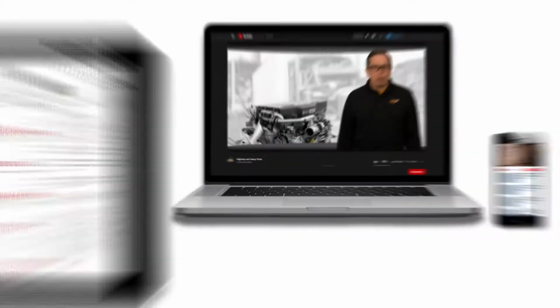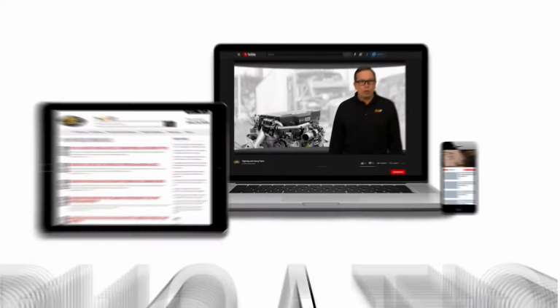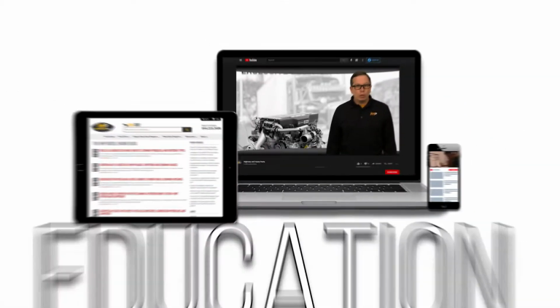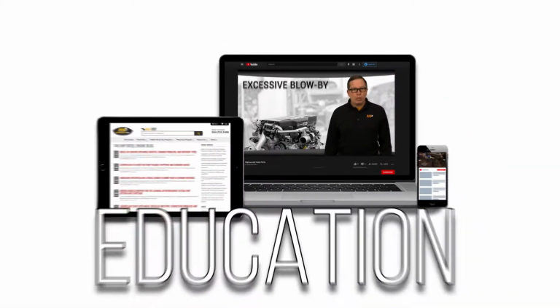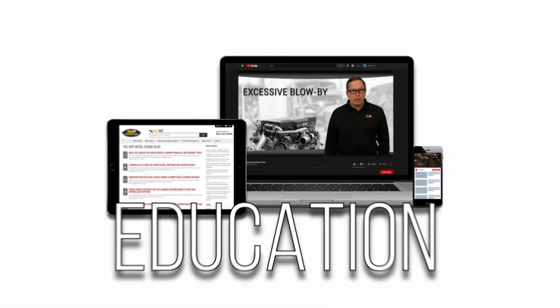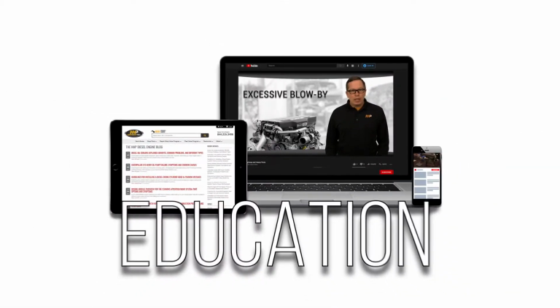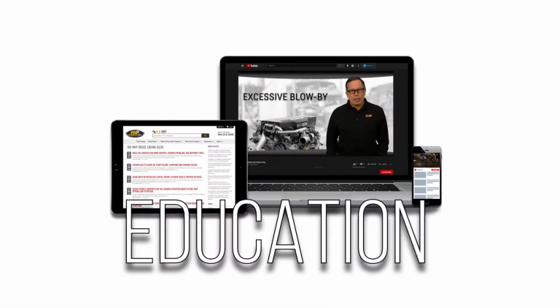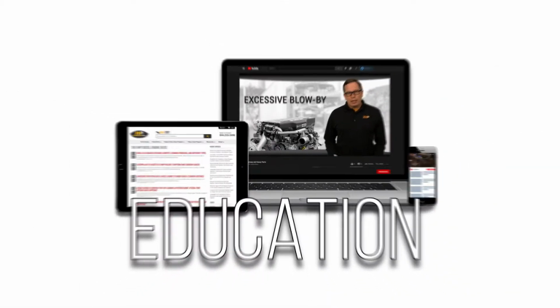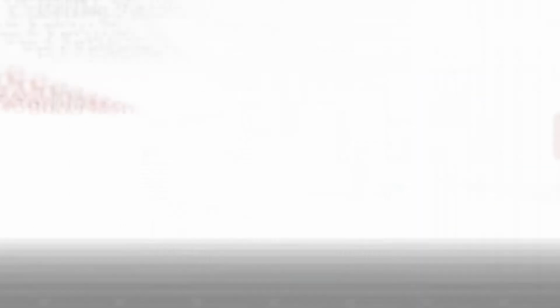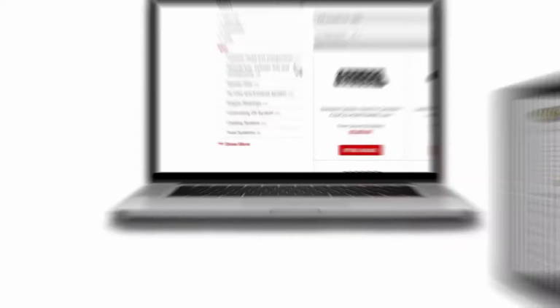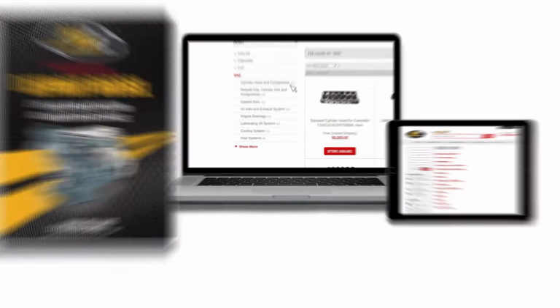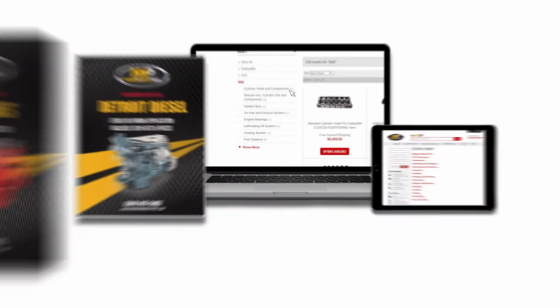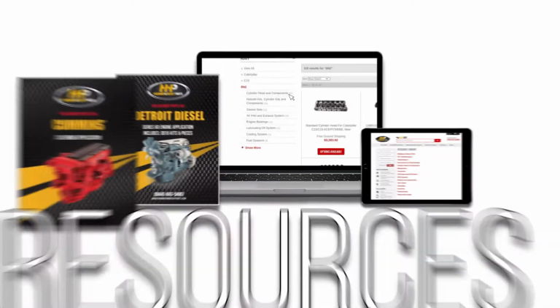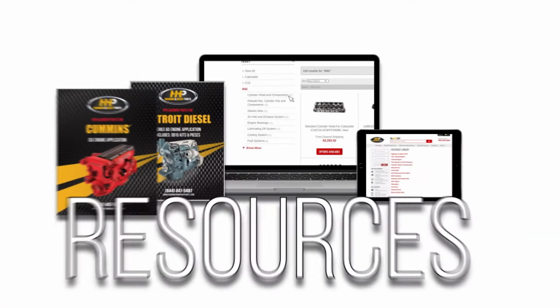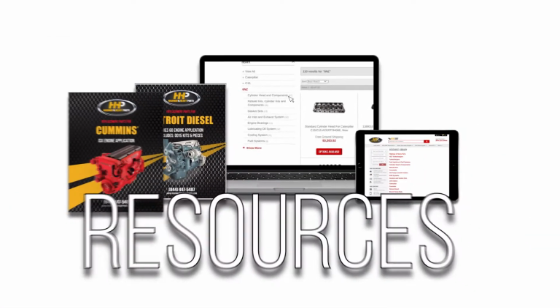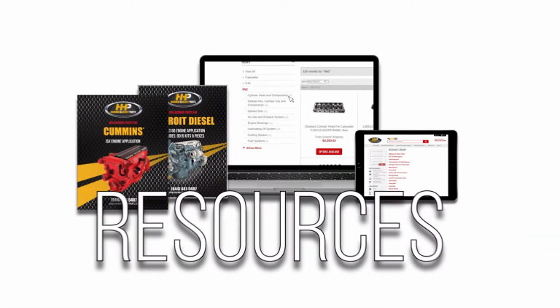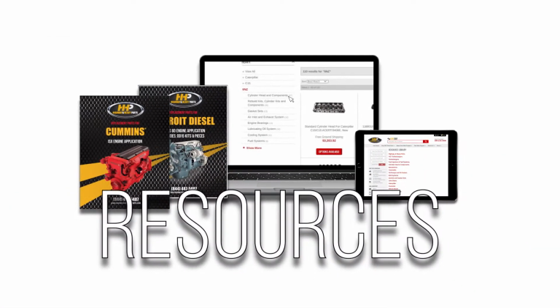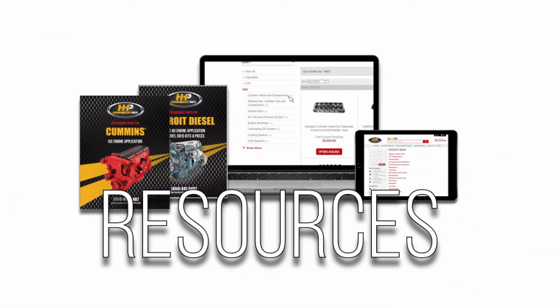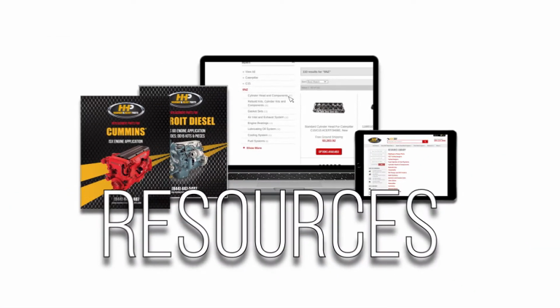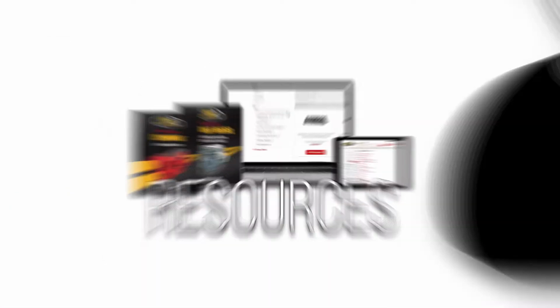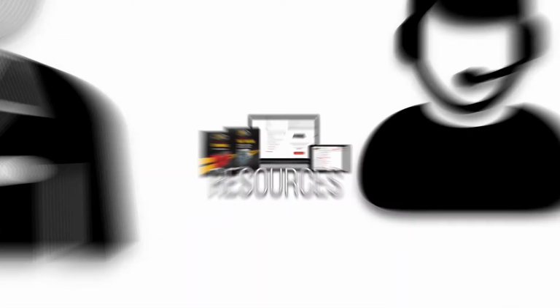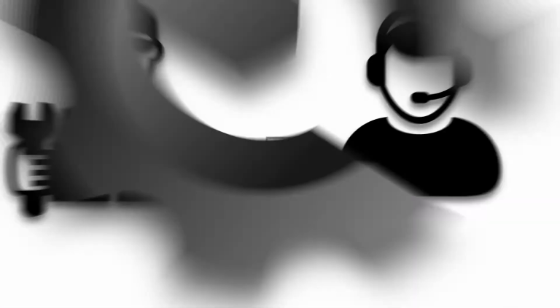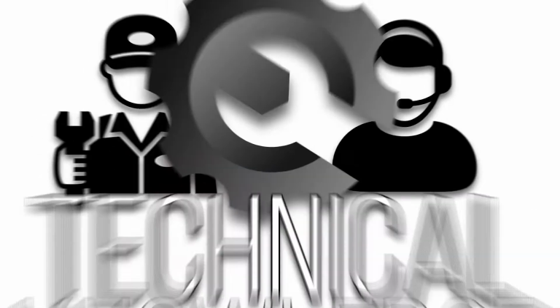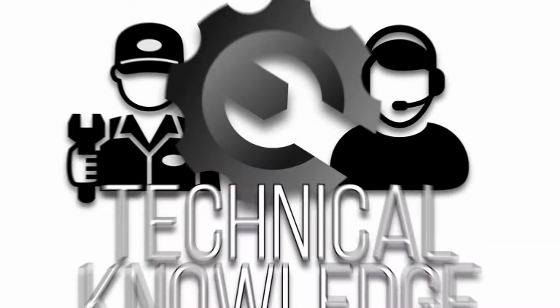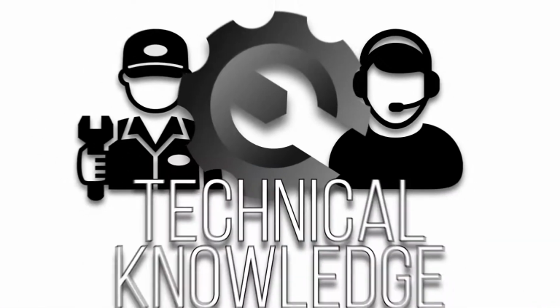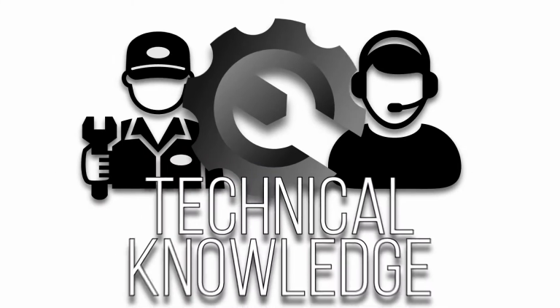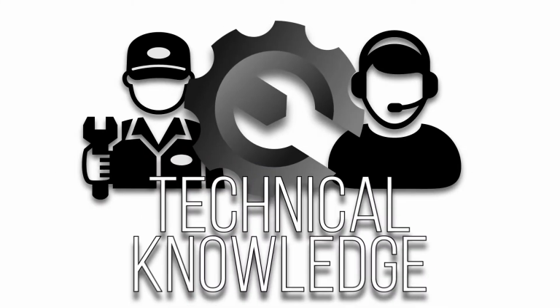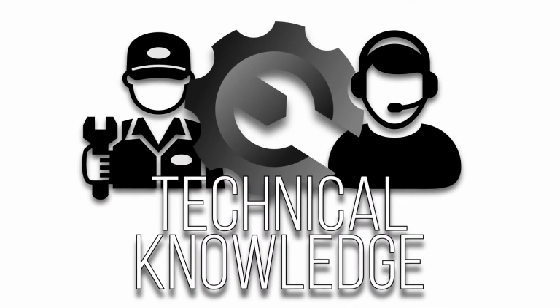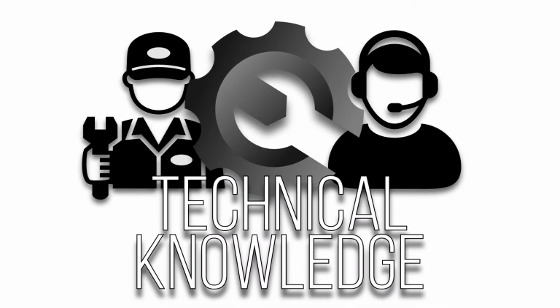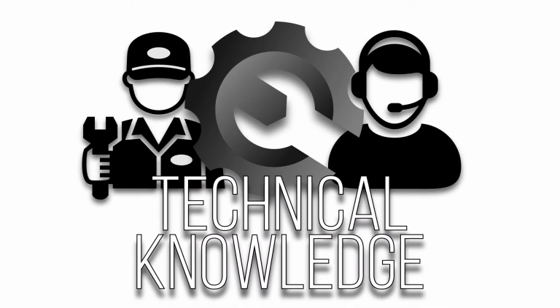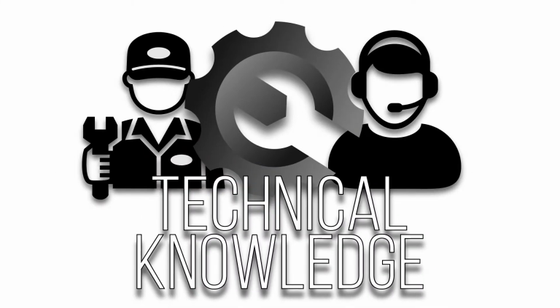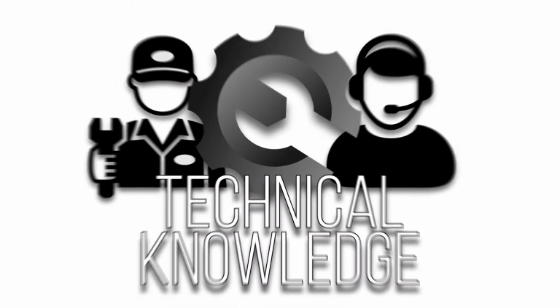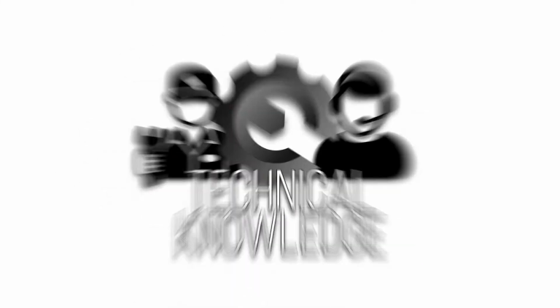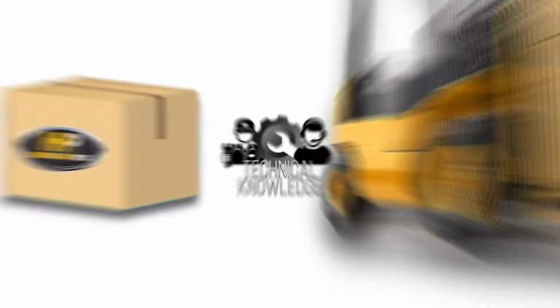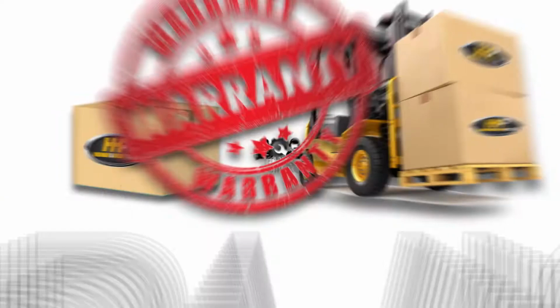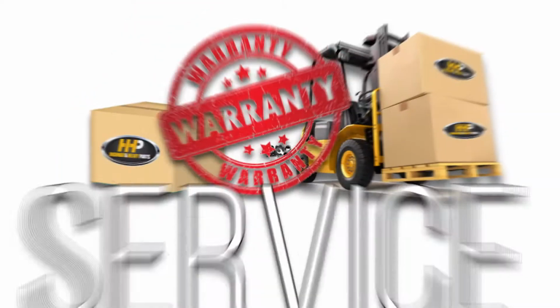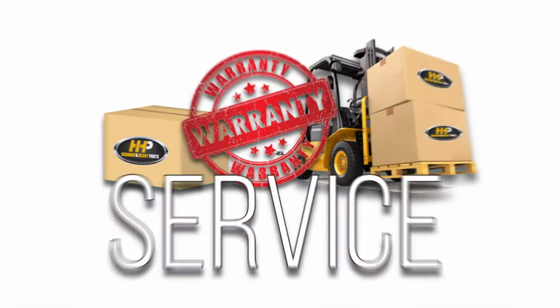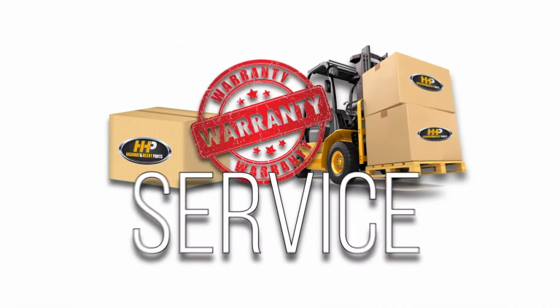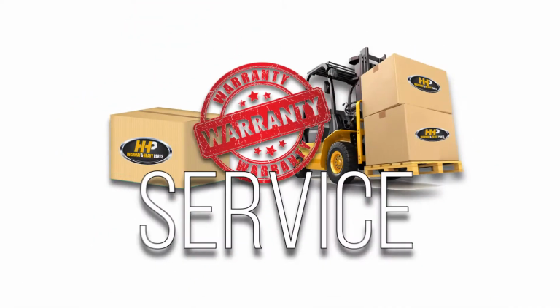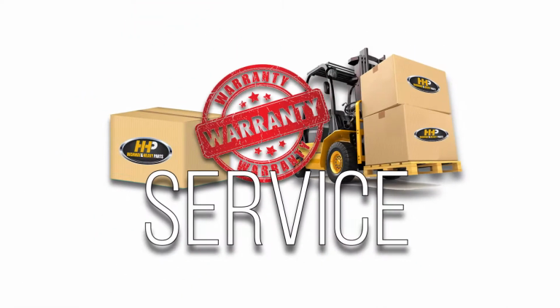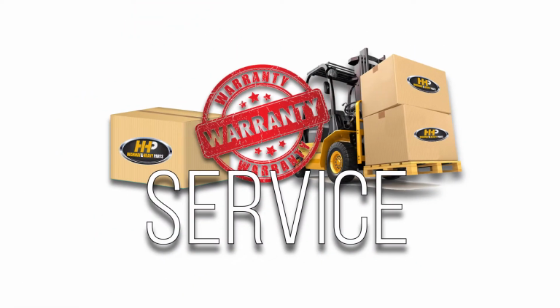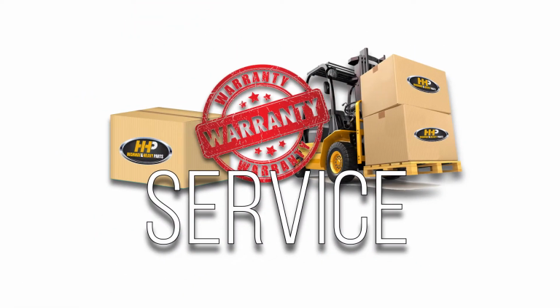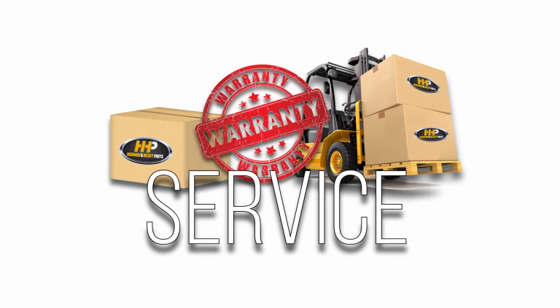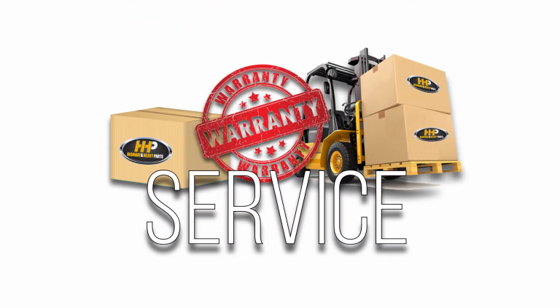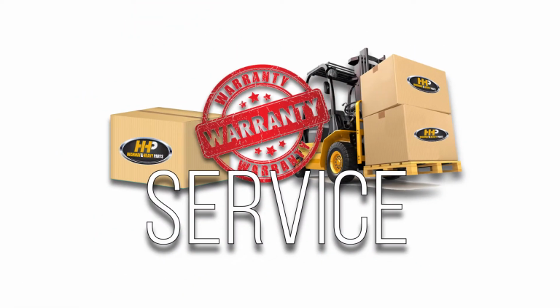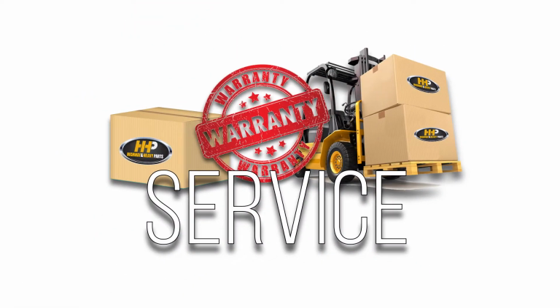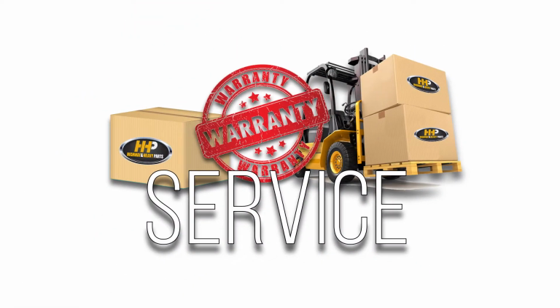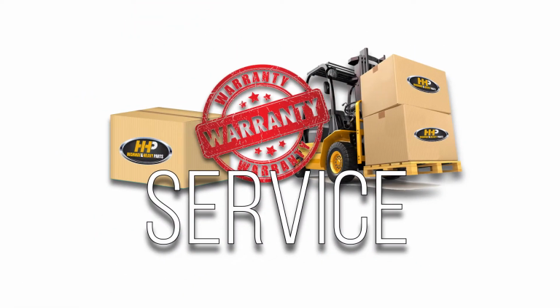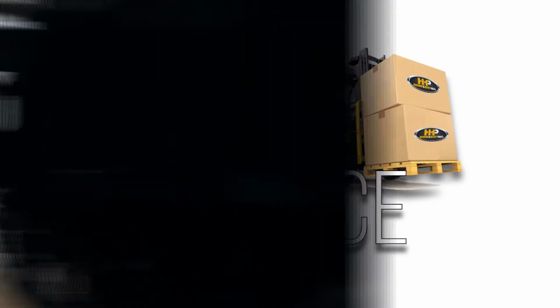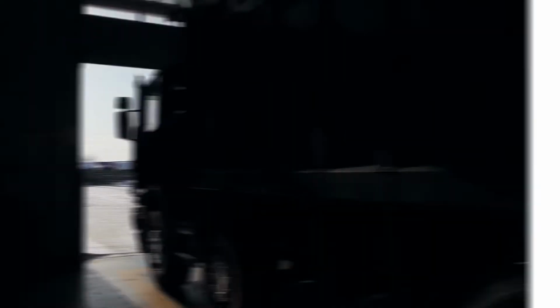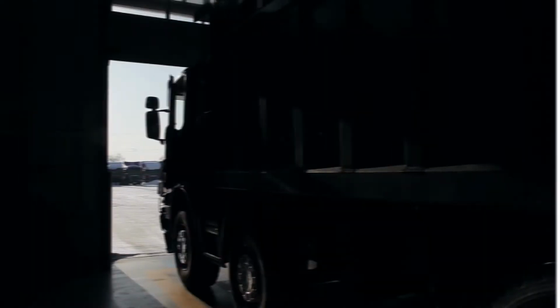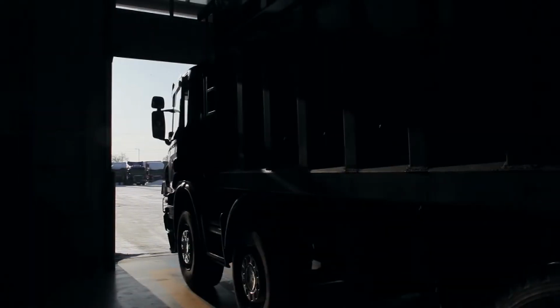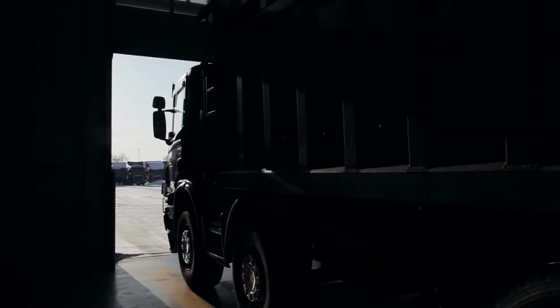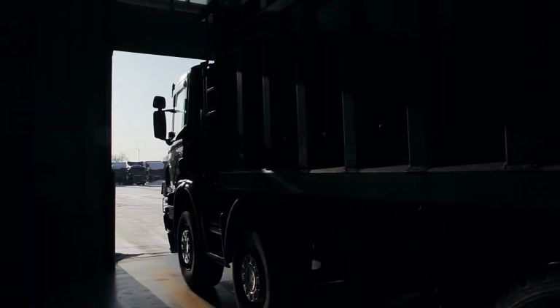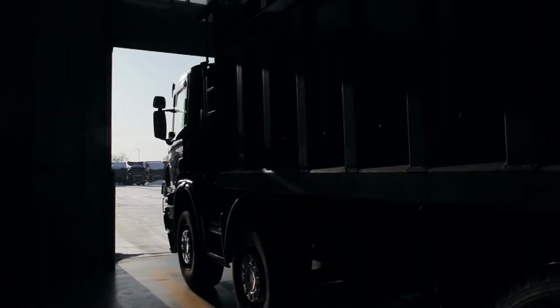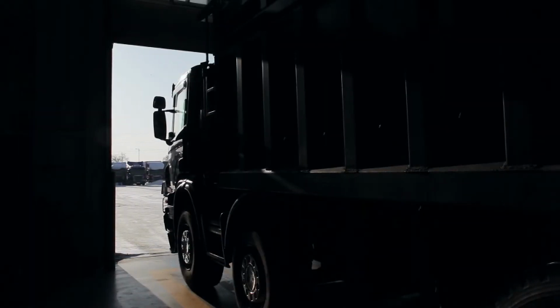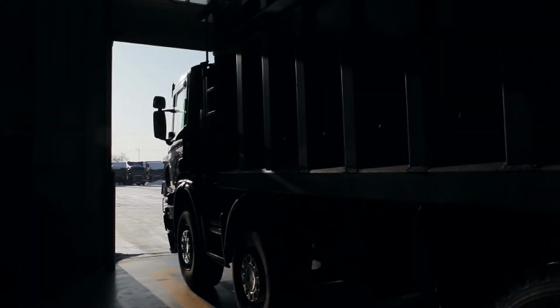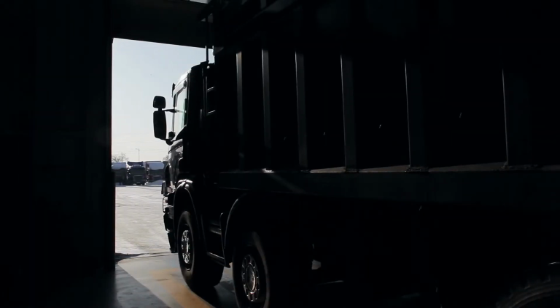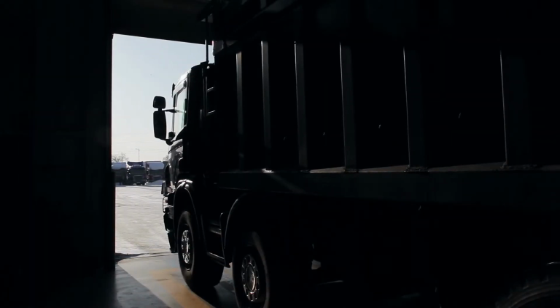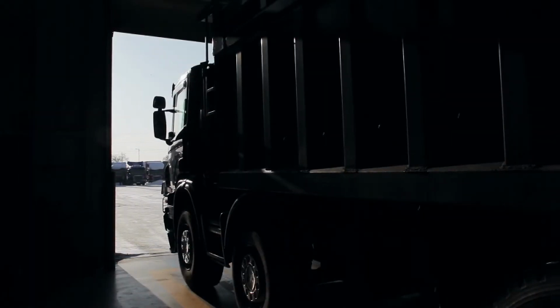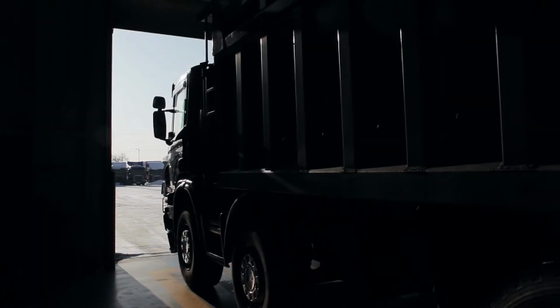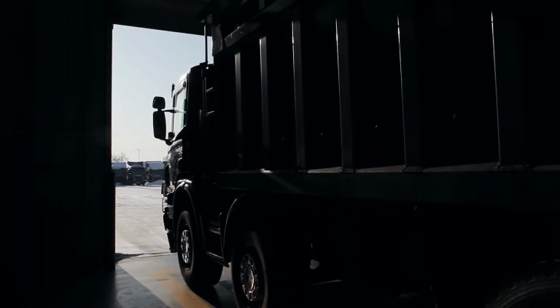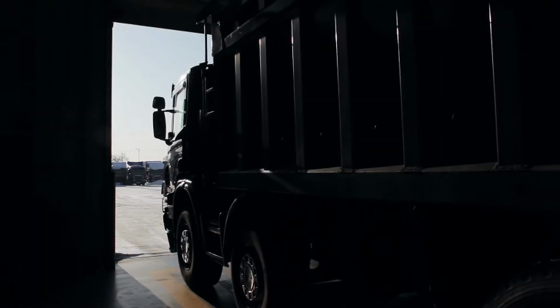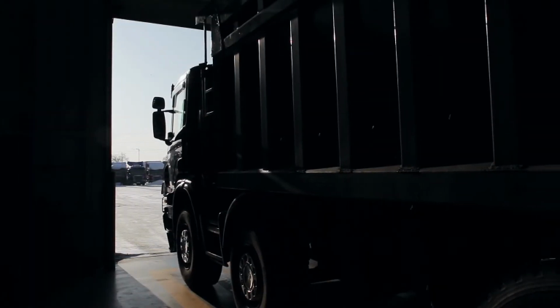where we provide education, online resources, technical knowledge, and service, getting you back on the road.